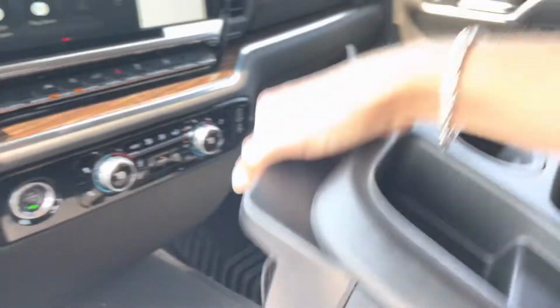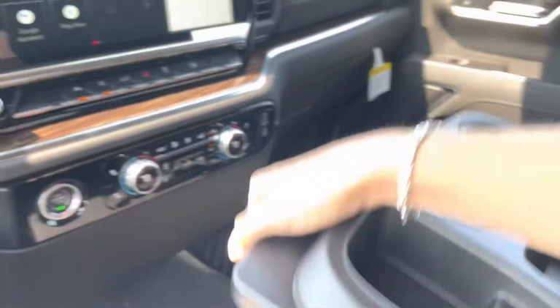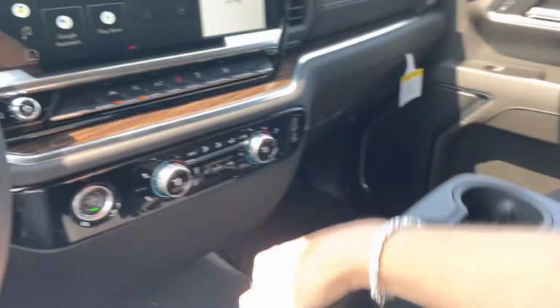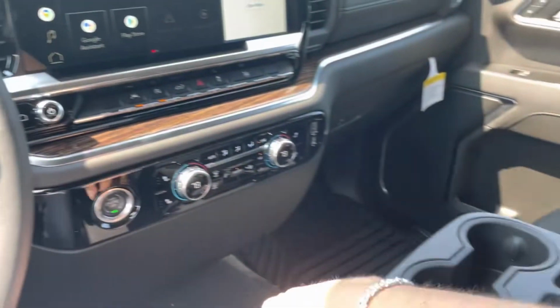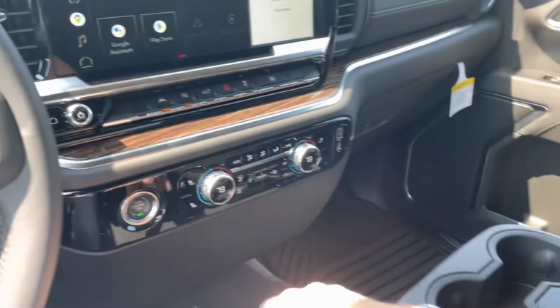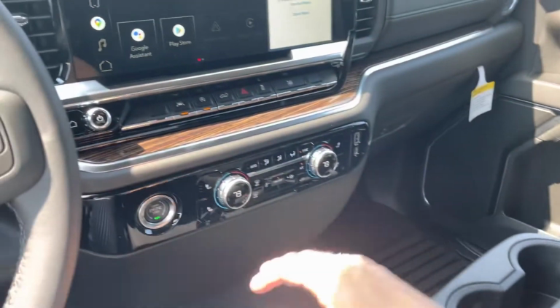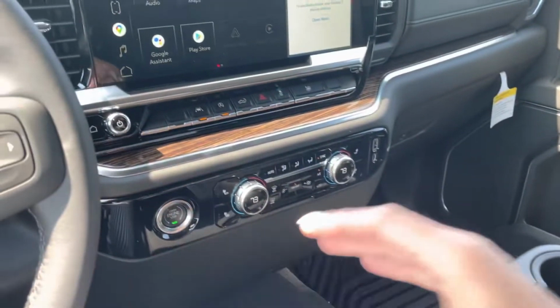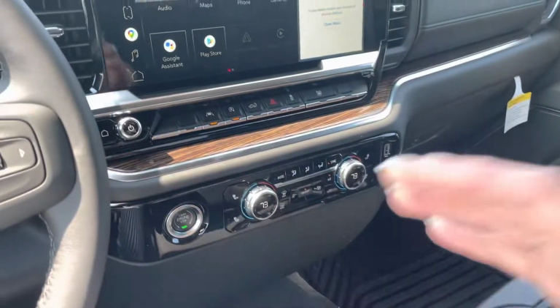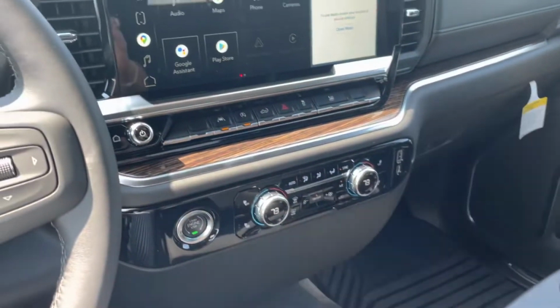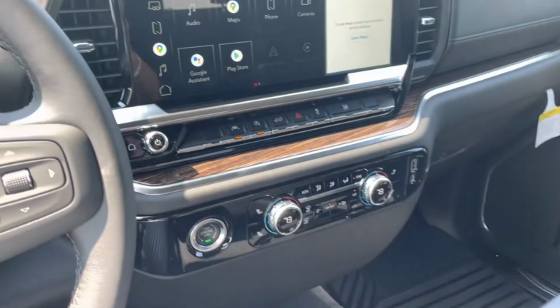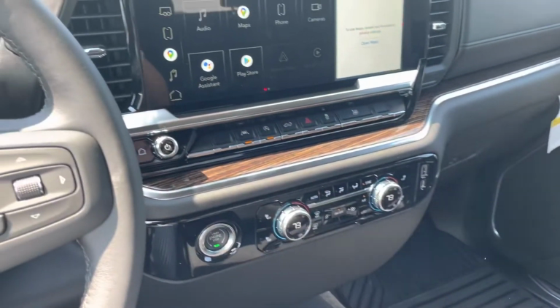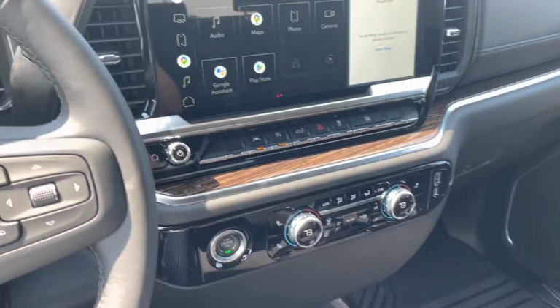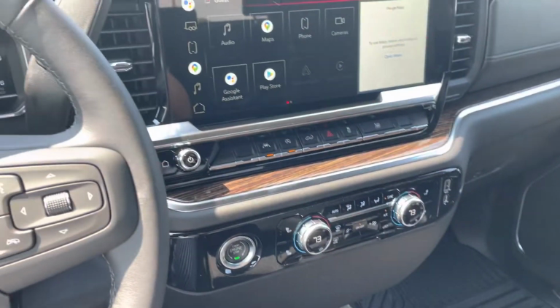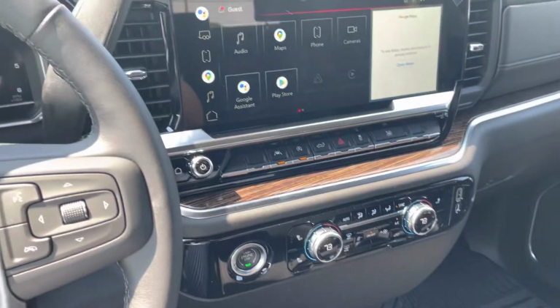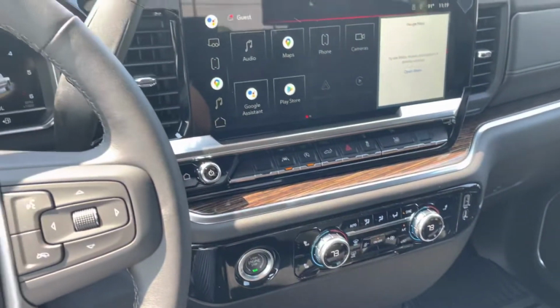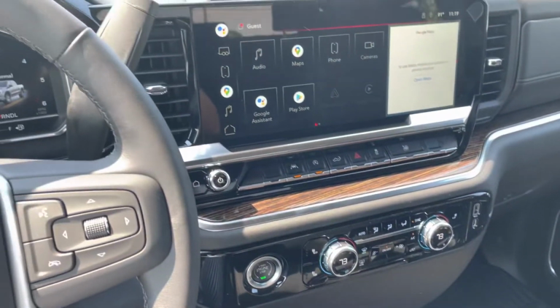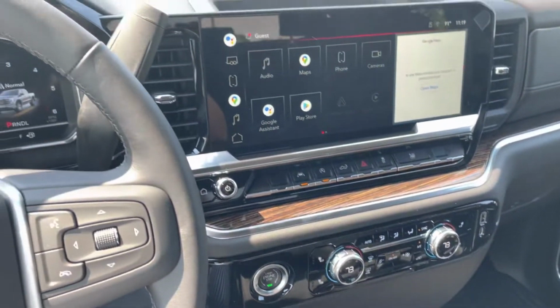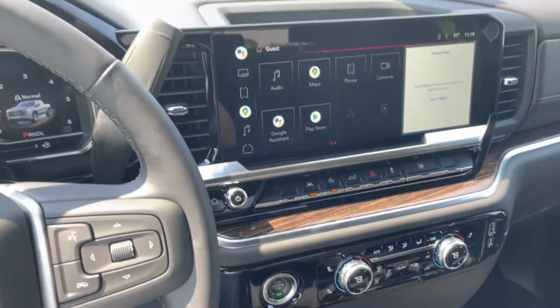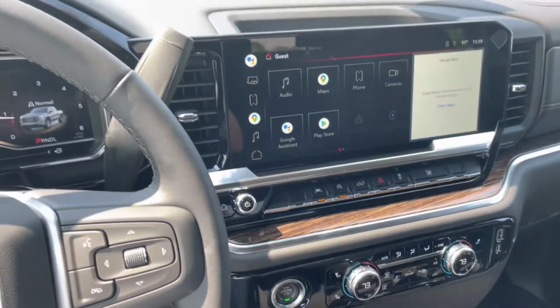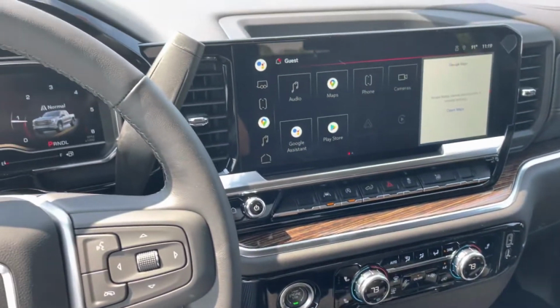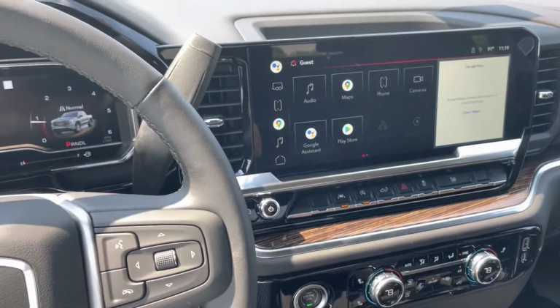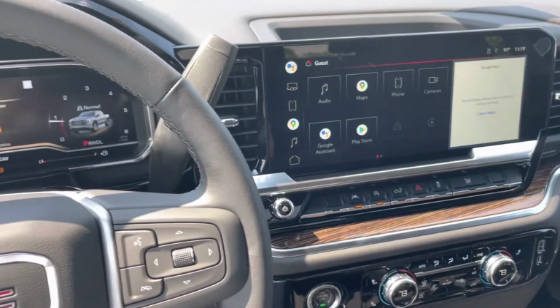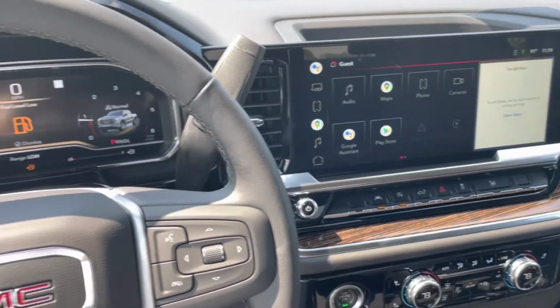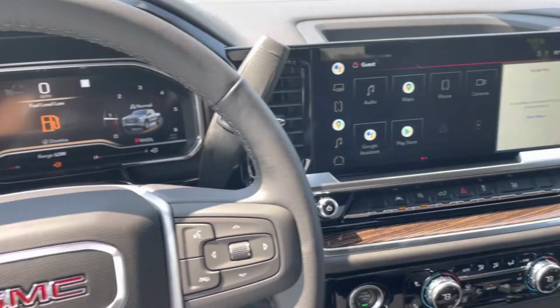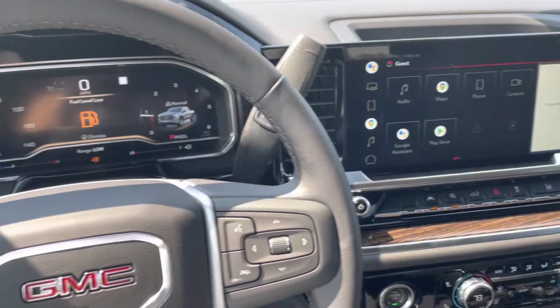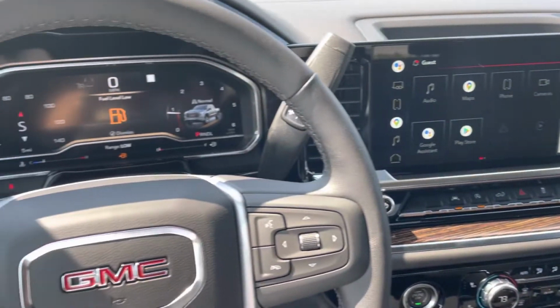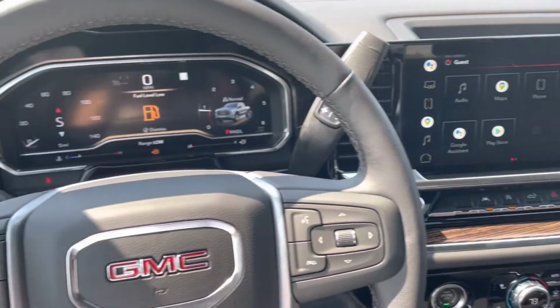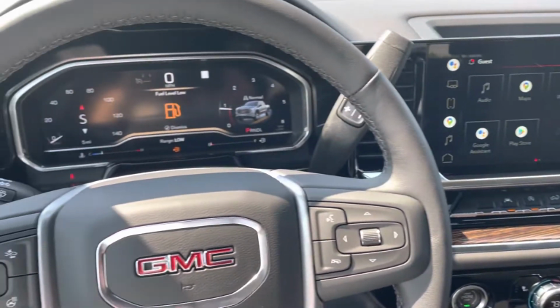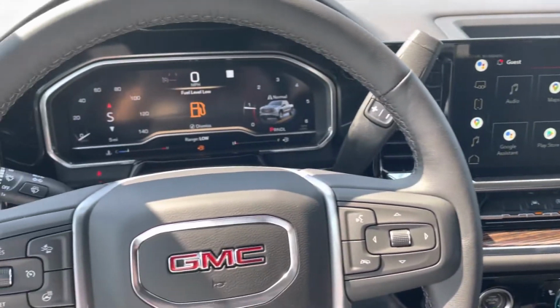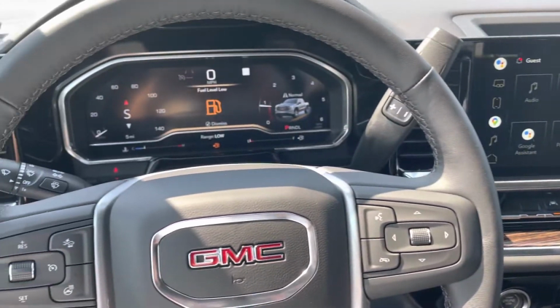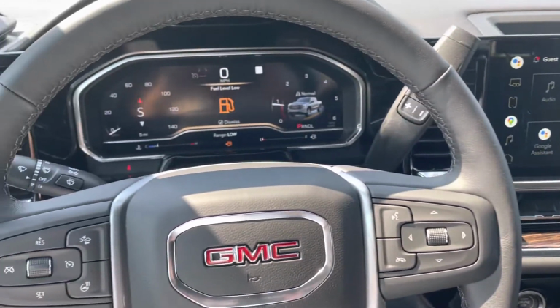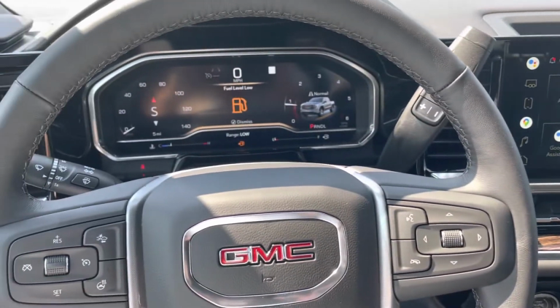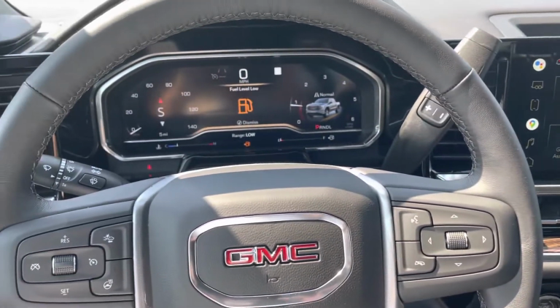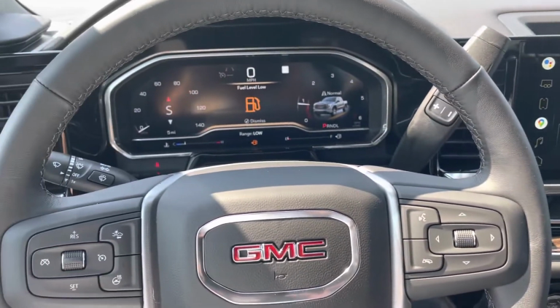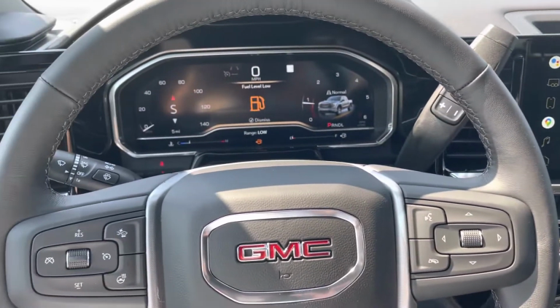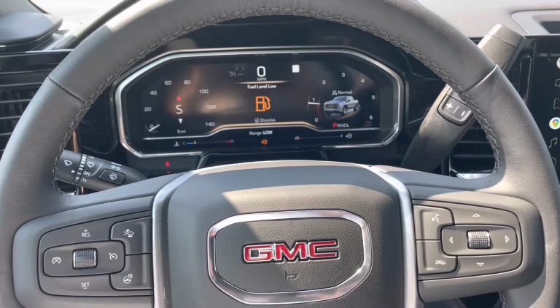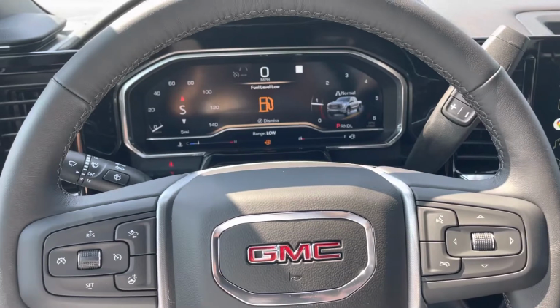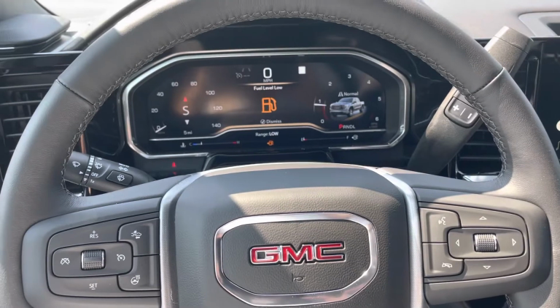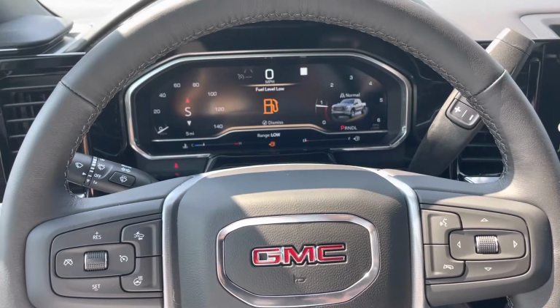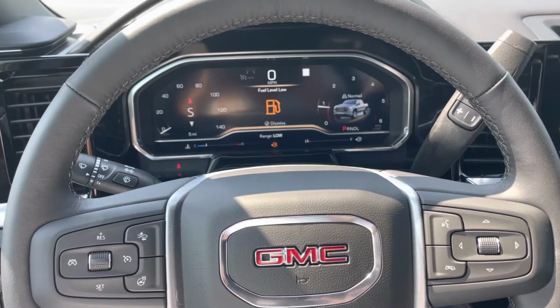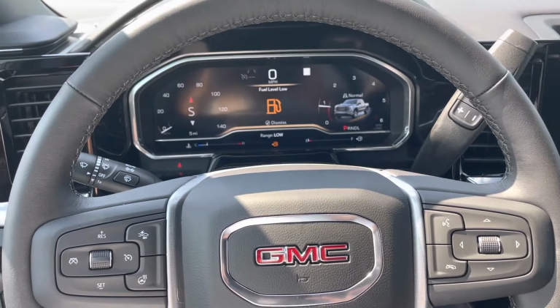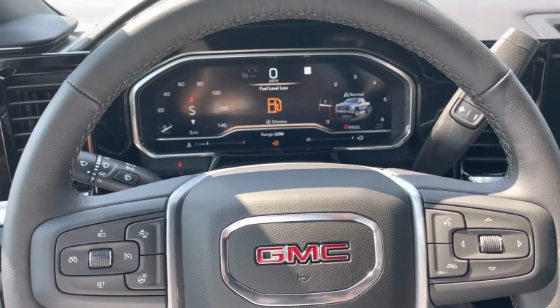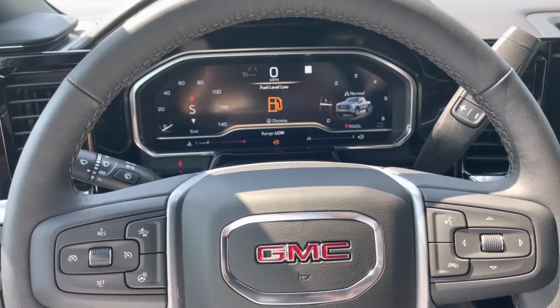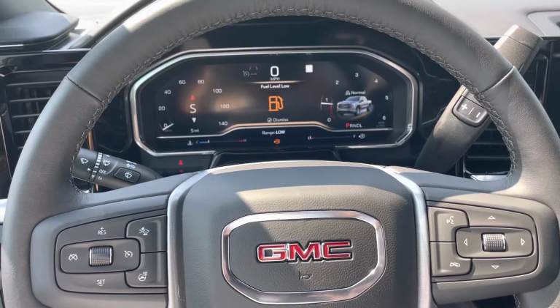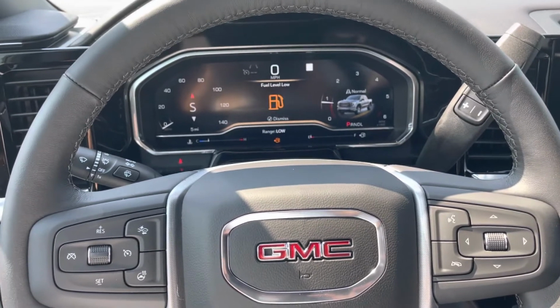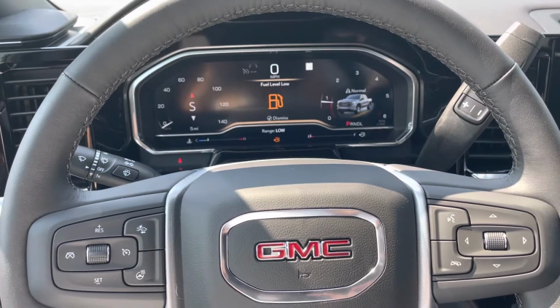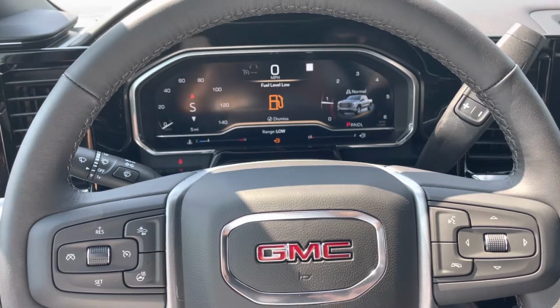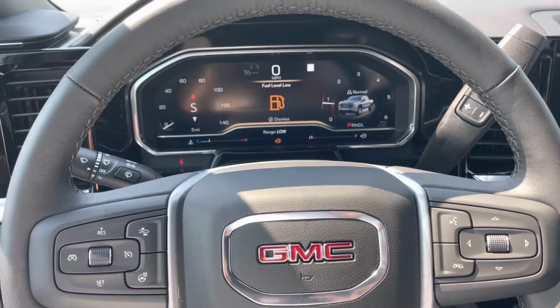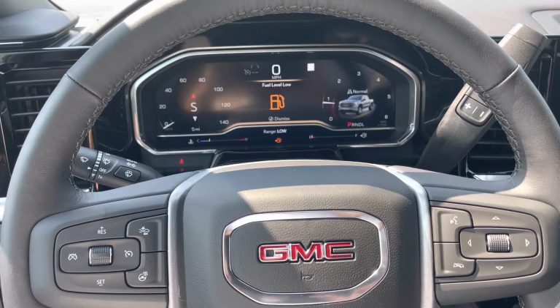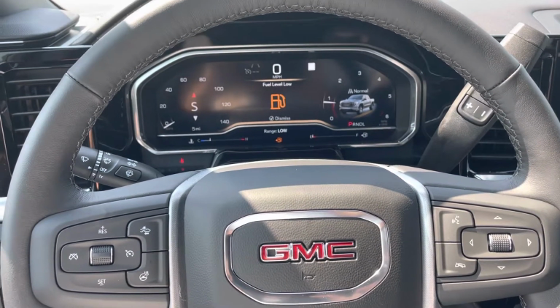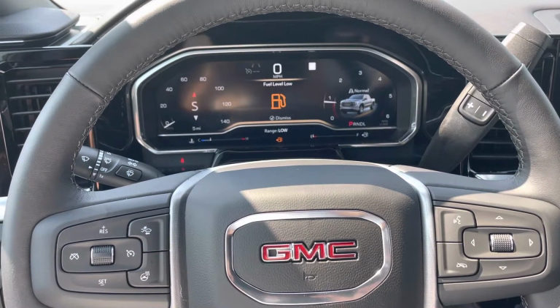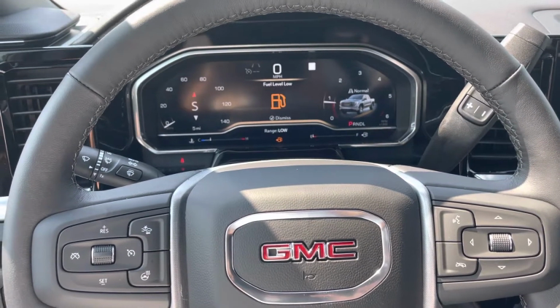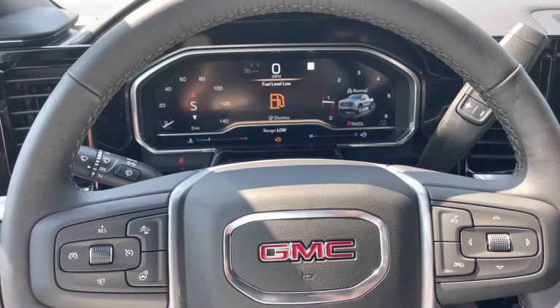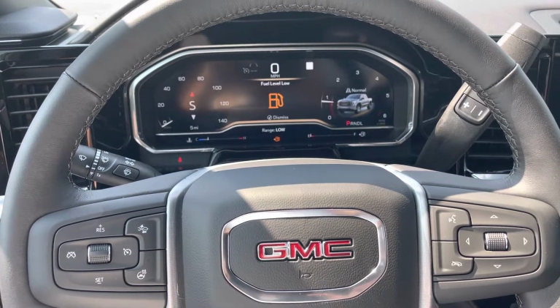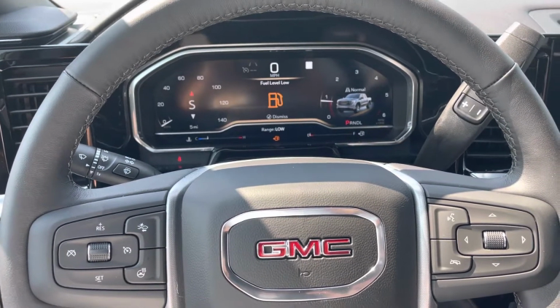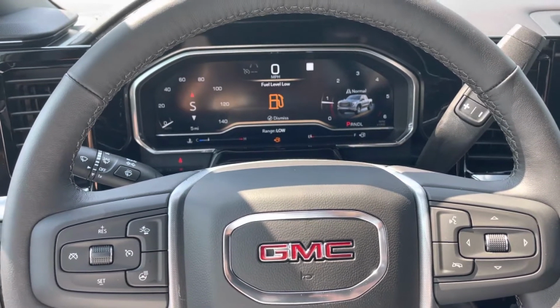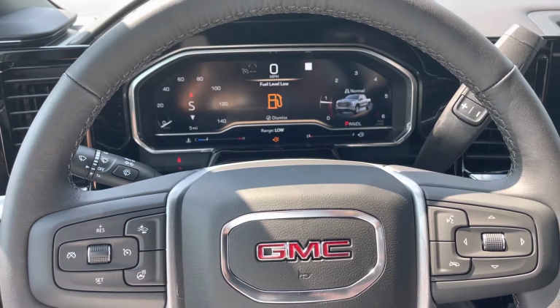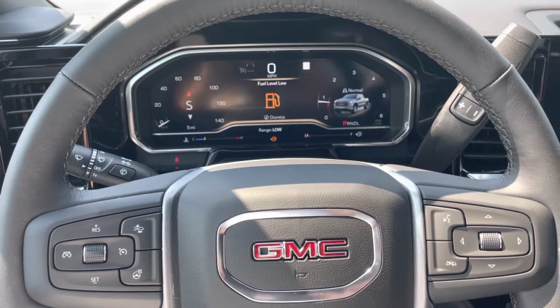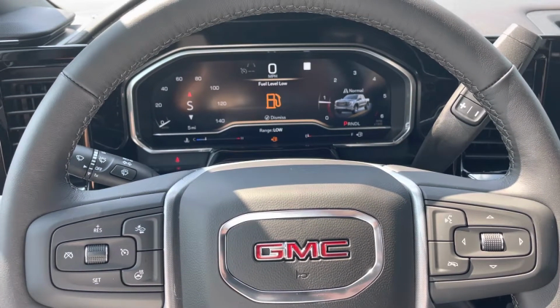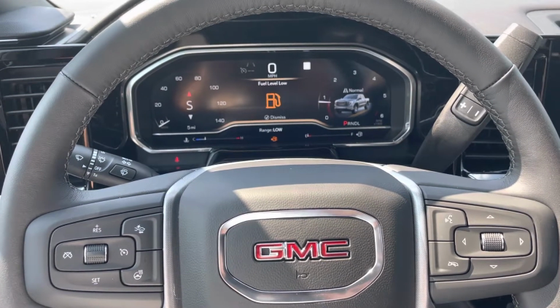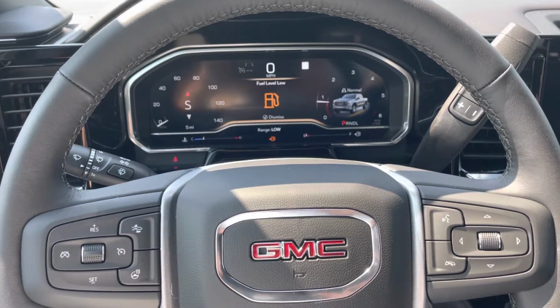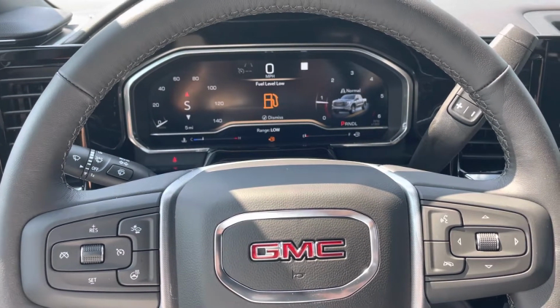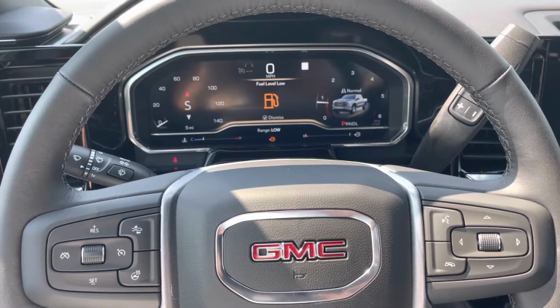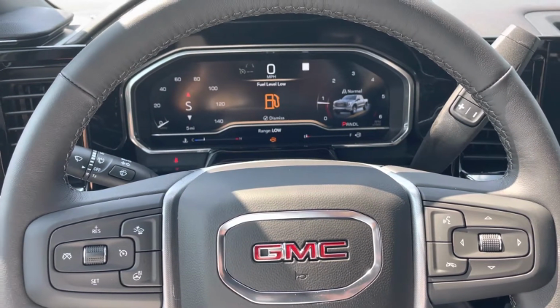Come on down to Colonial Buick GMC in Loganville, Georgia. Ask for Patricia. Like, follow, share. Have a great day.